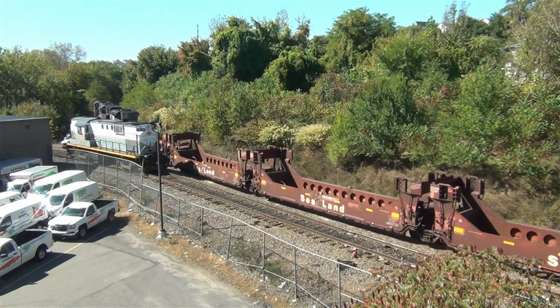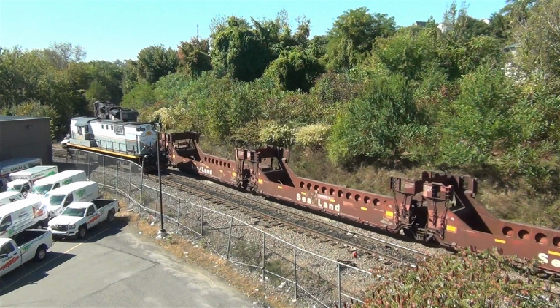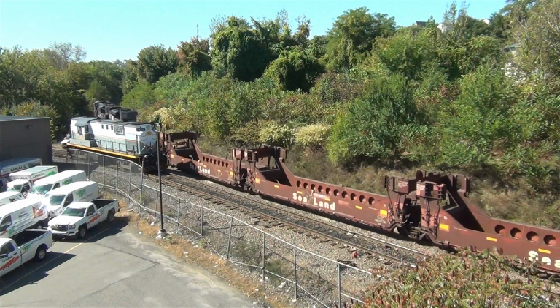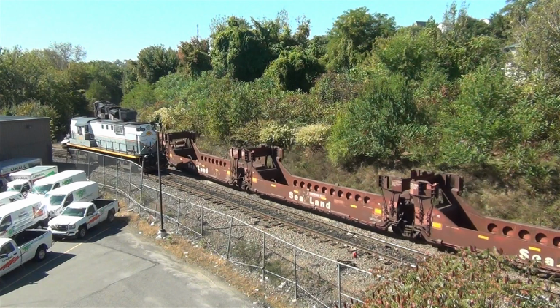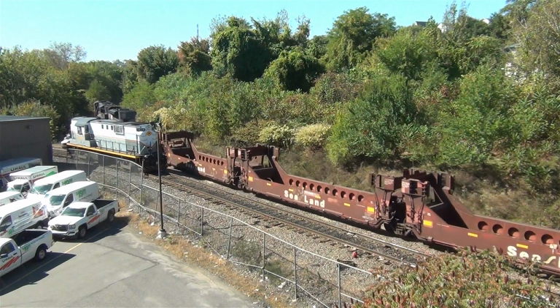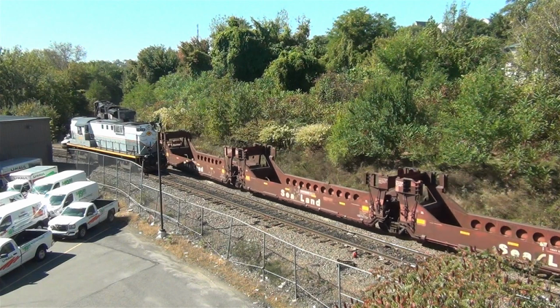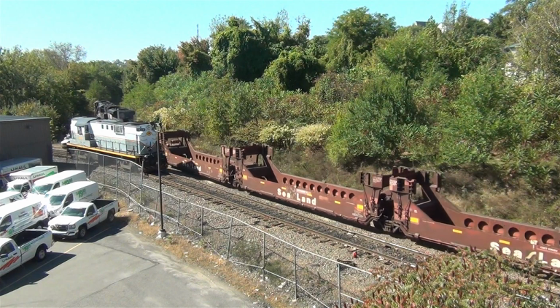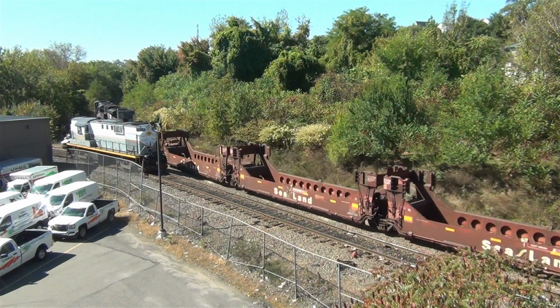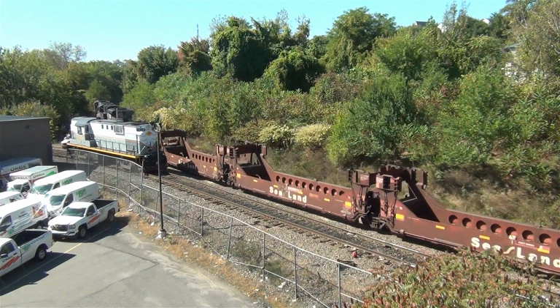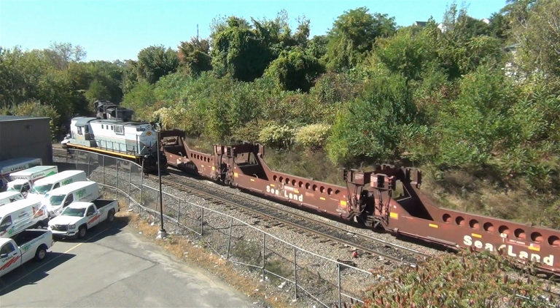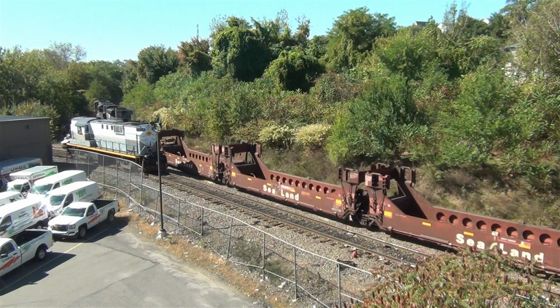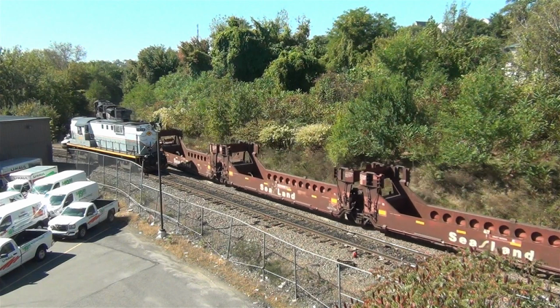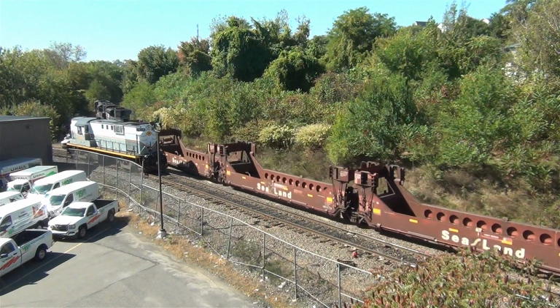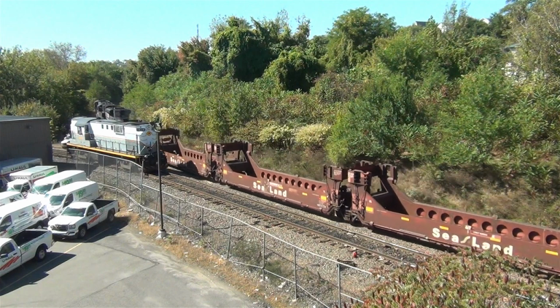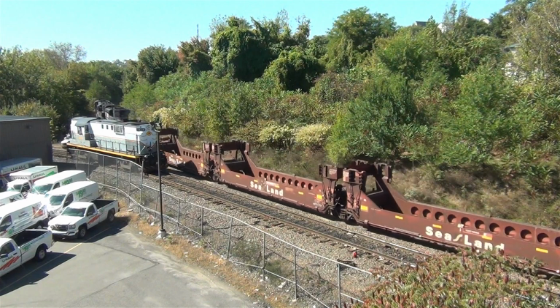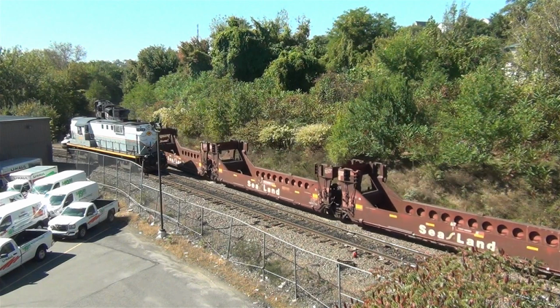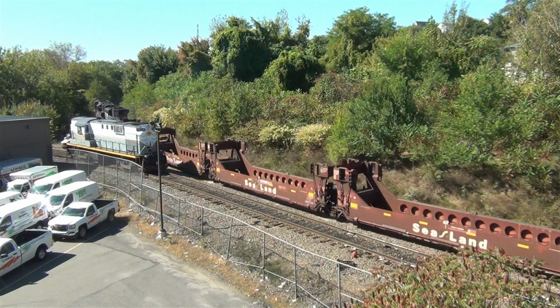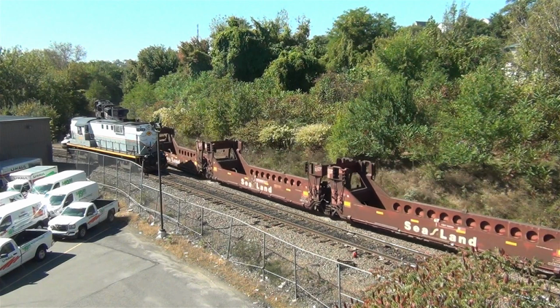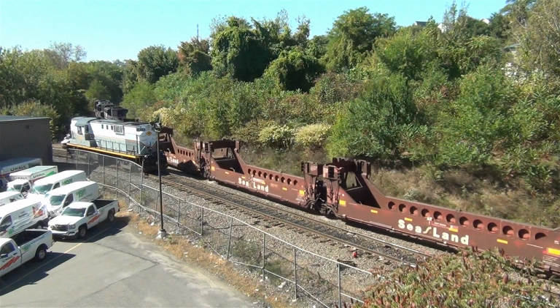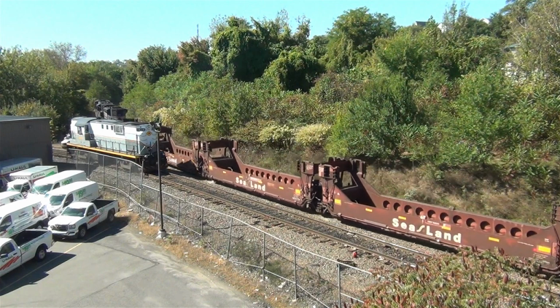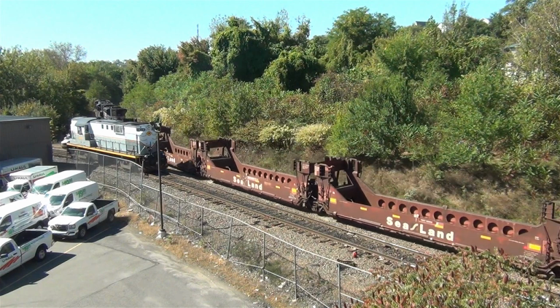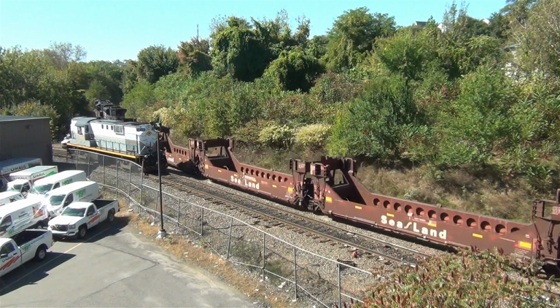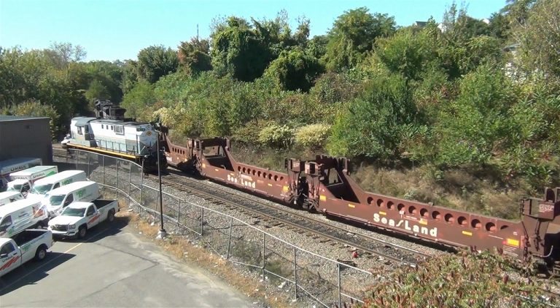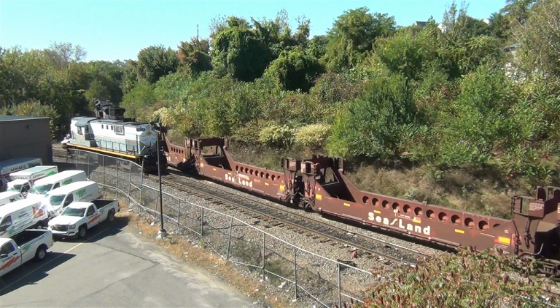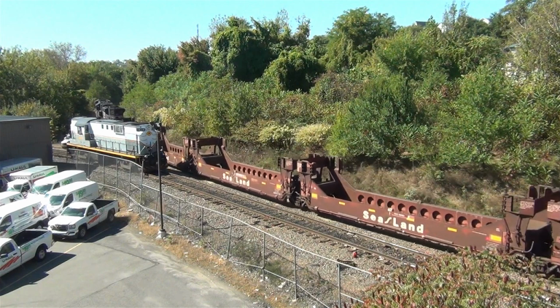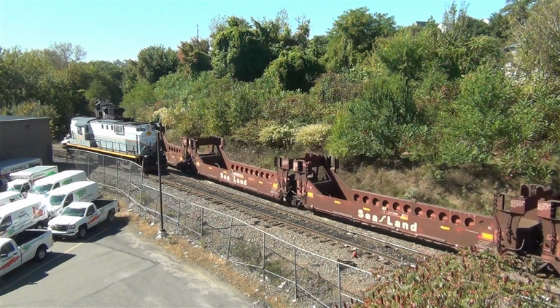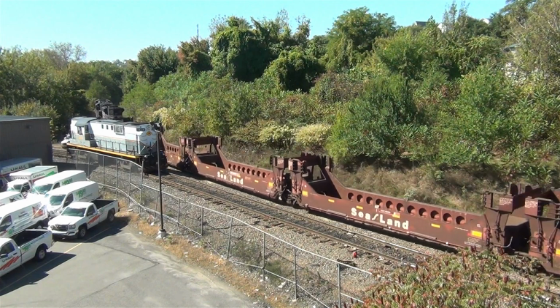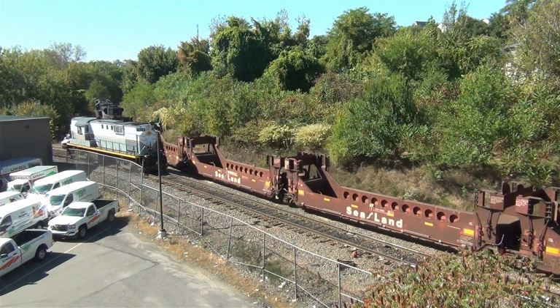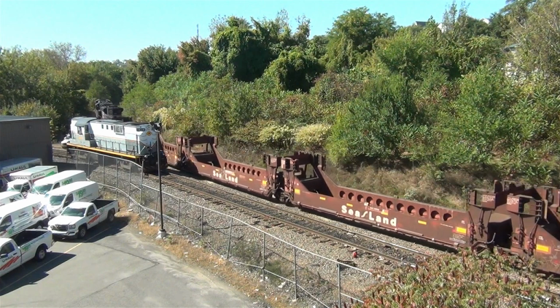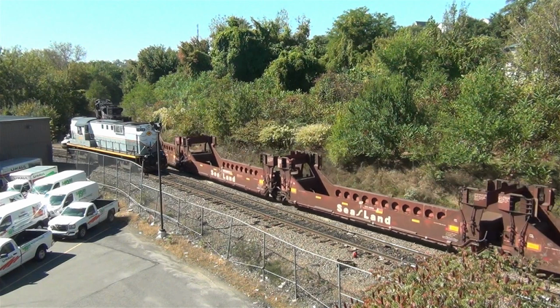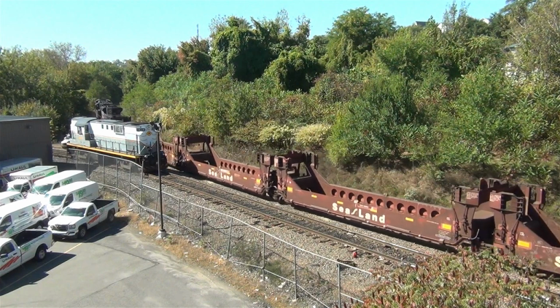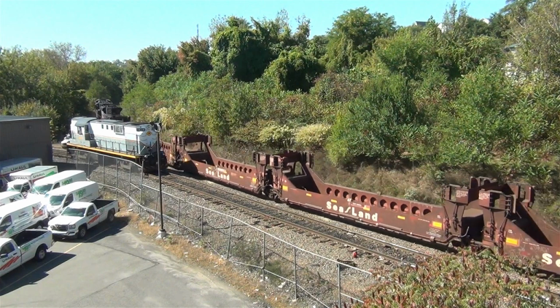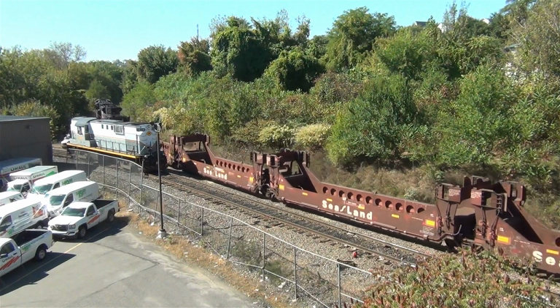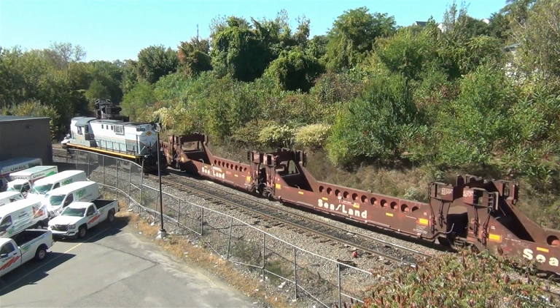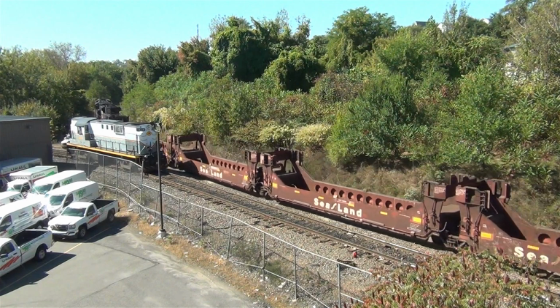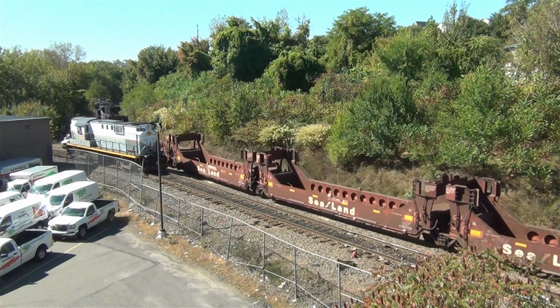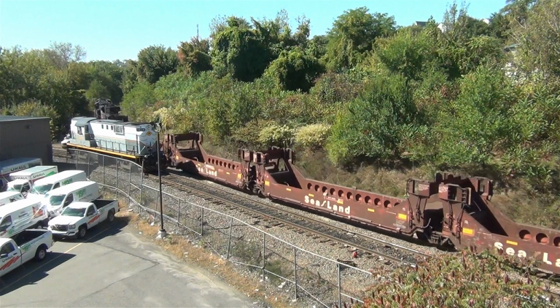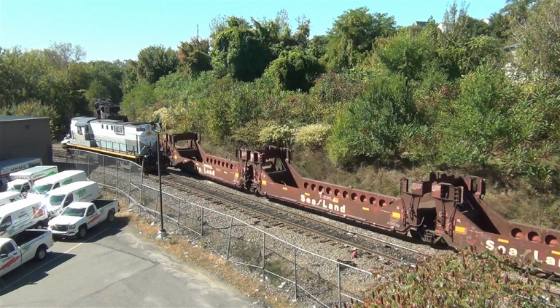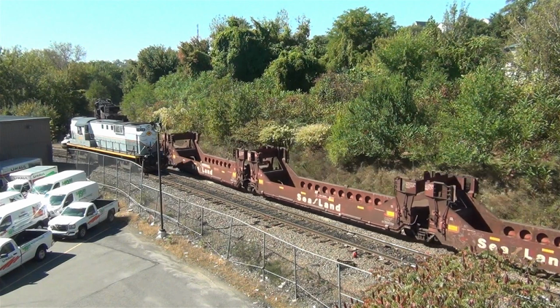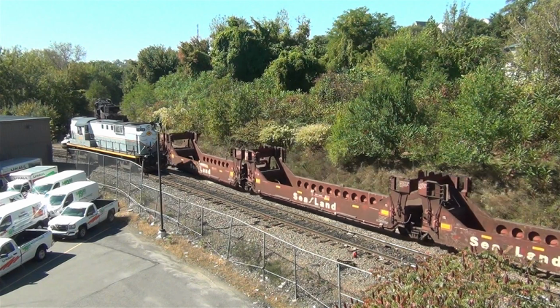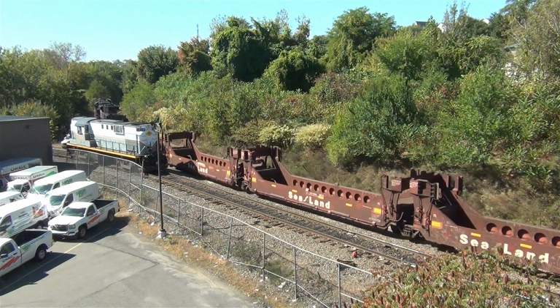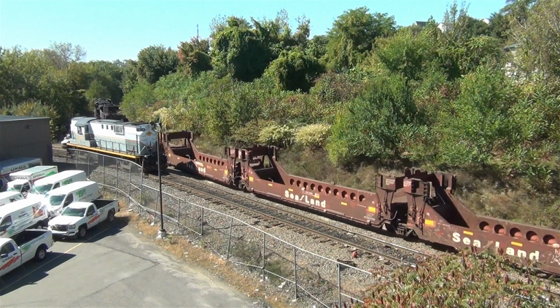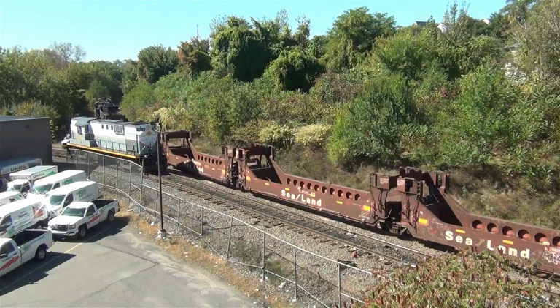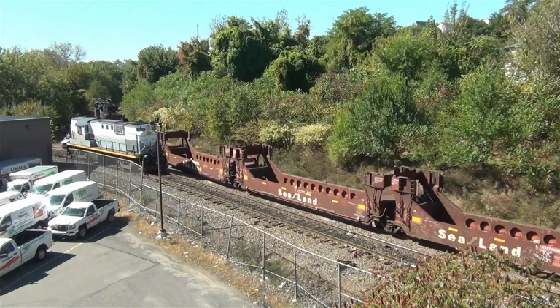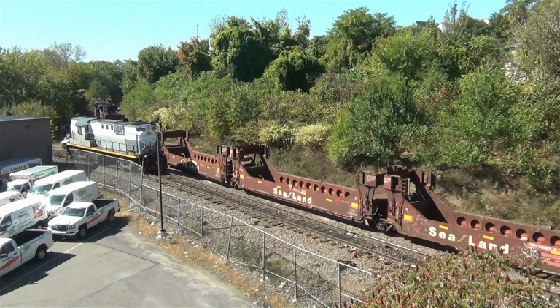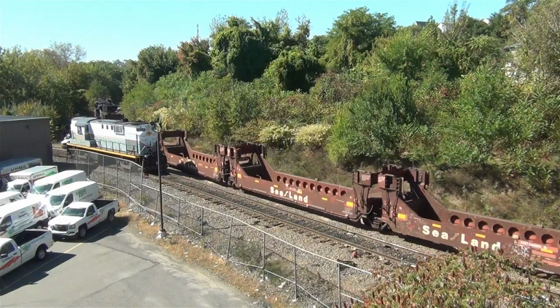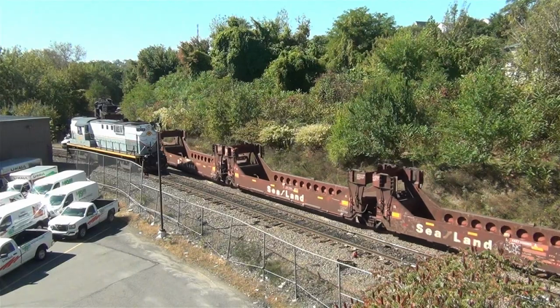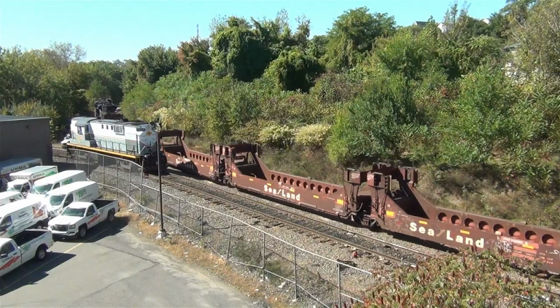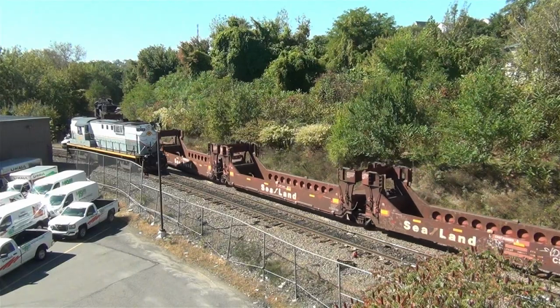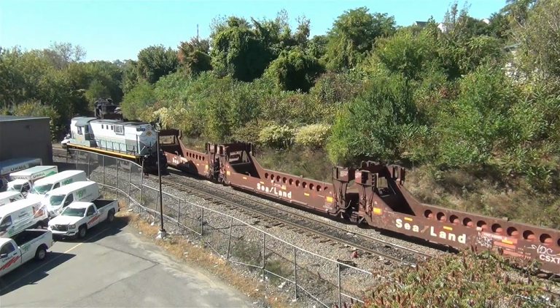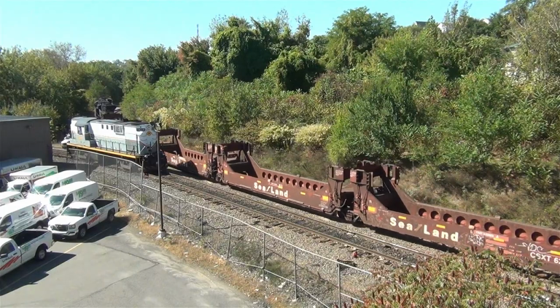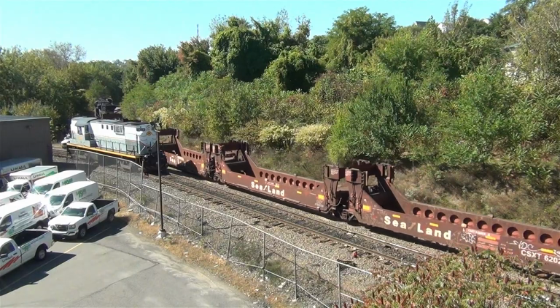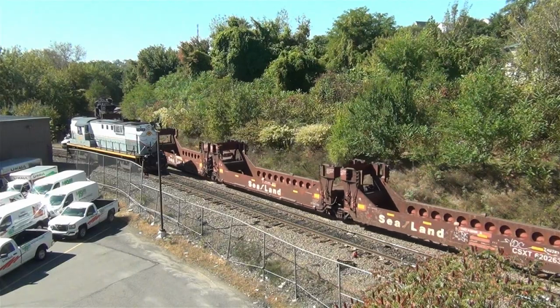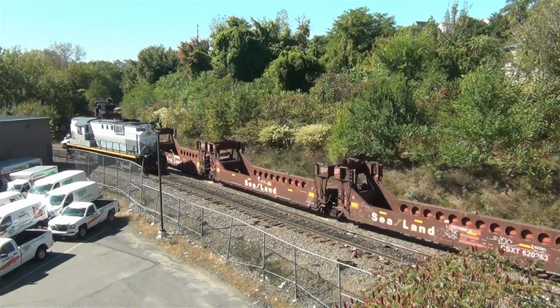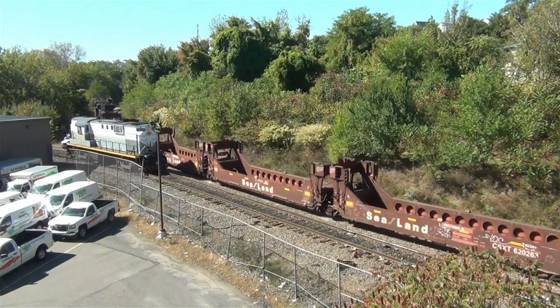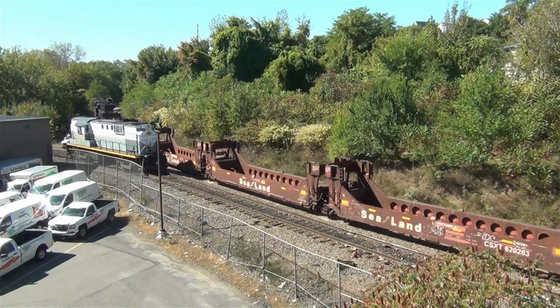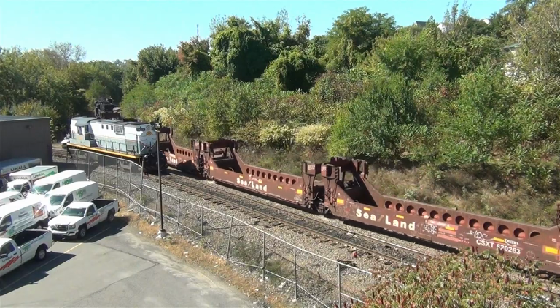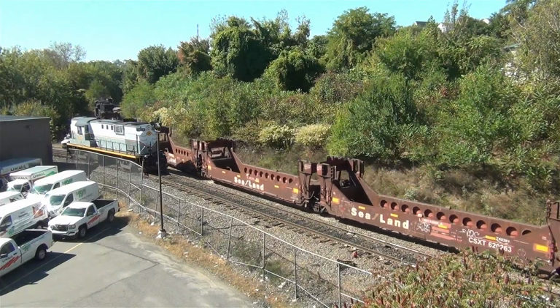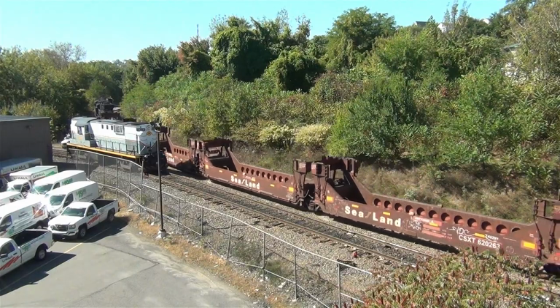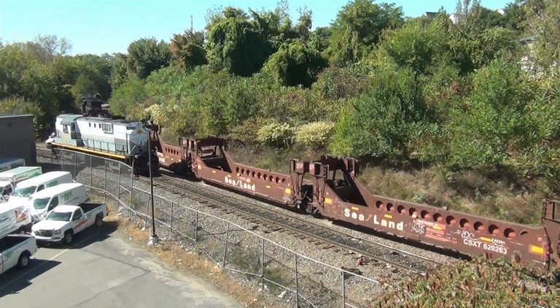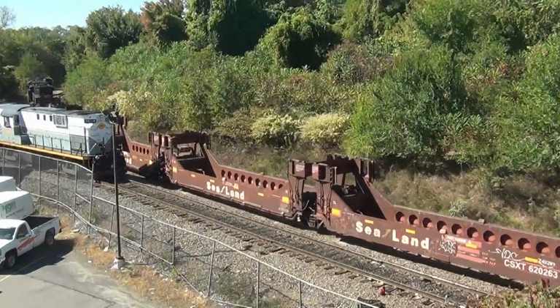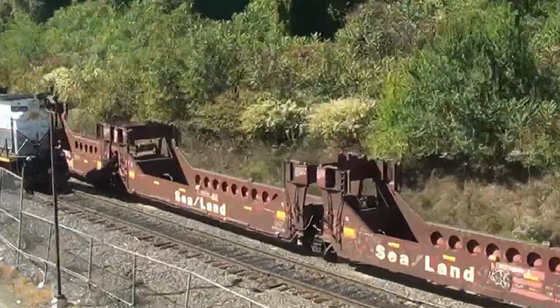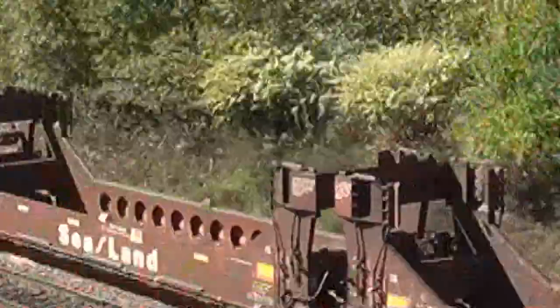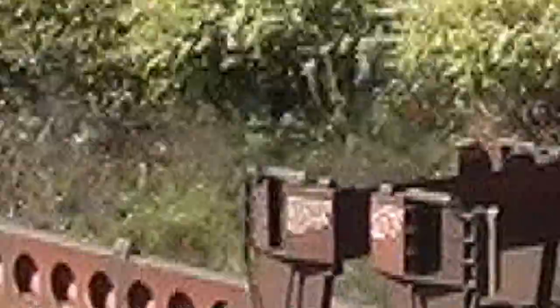Train 36T came down the line — check out the old school Gunderson Well Cars from the 80s and 90s.